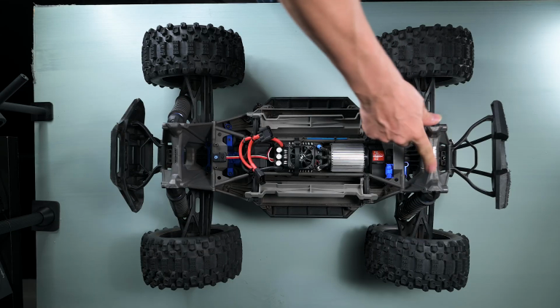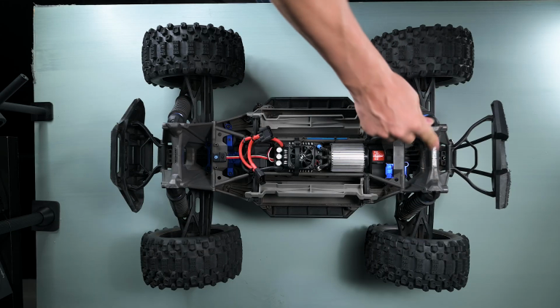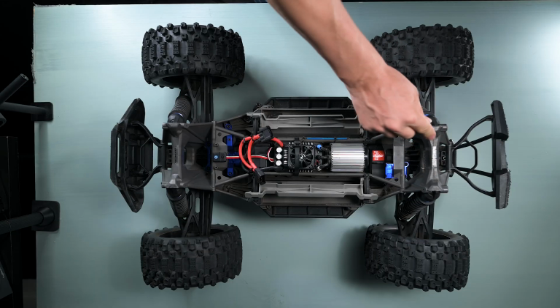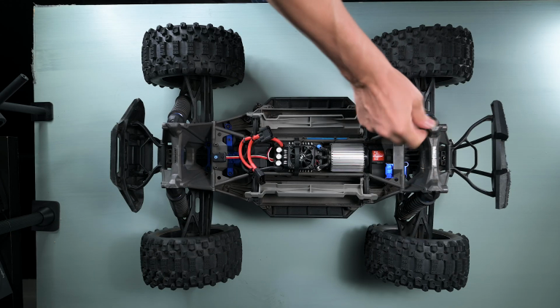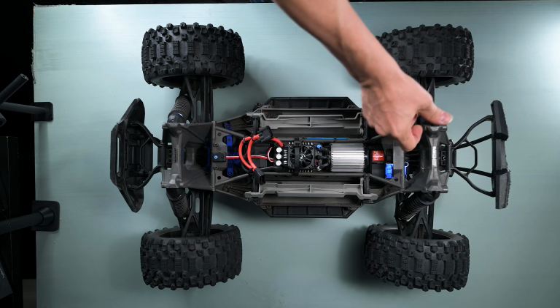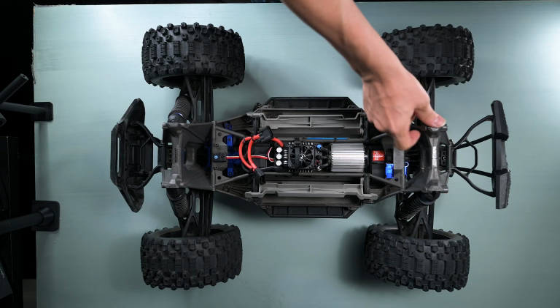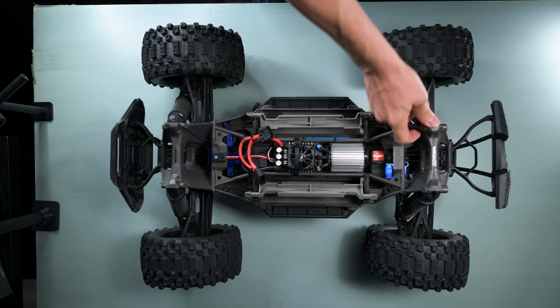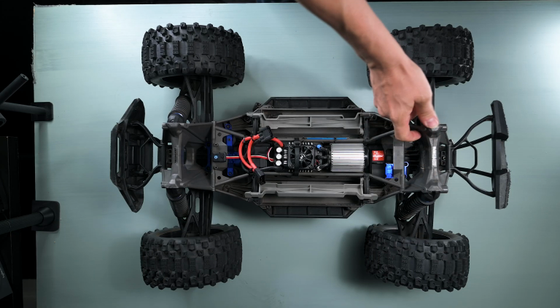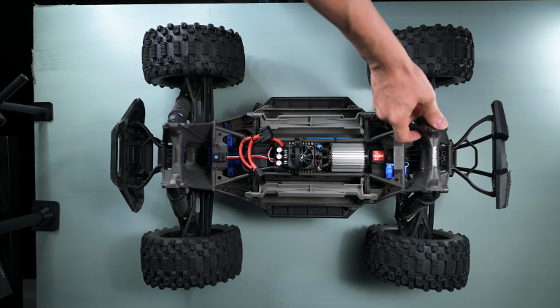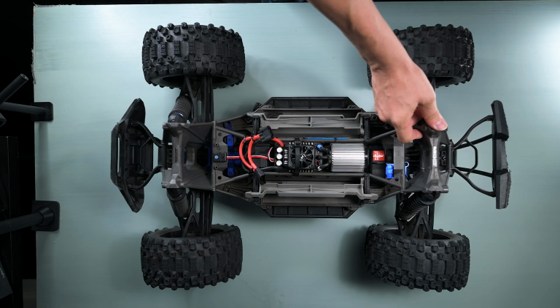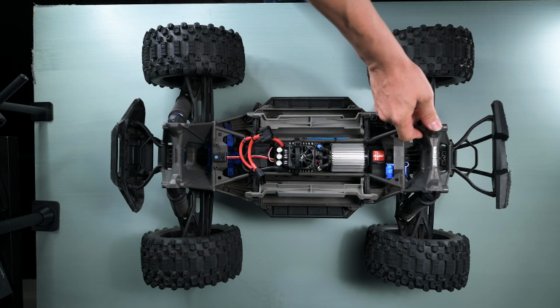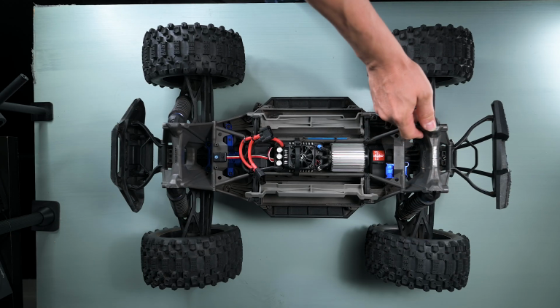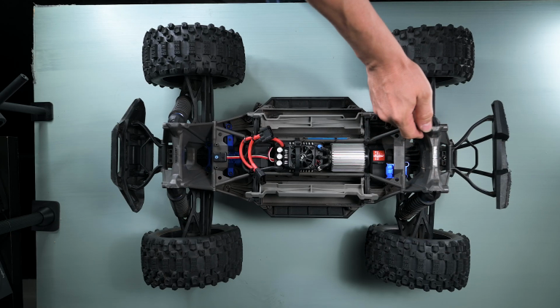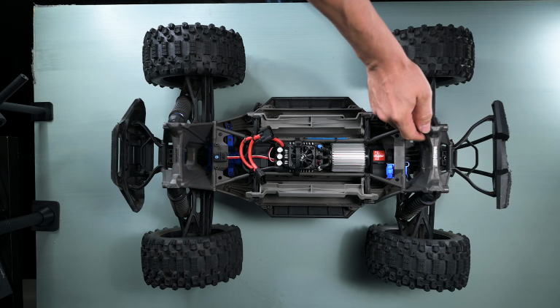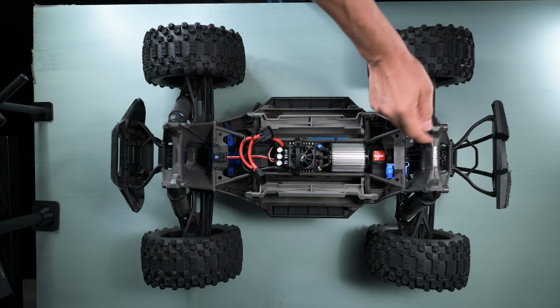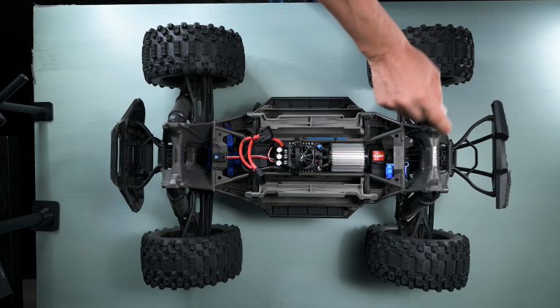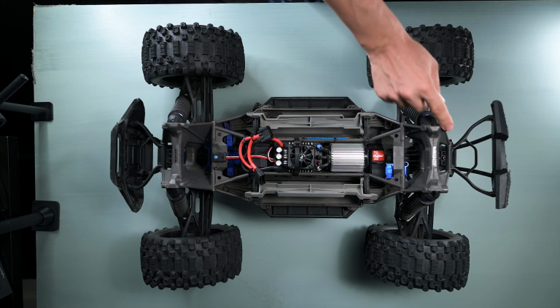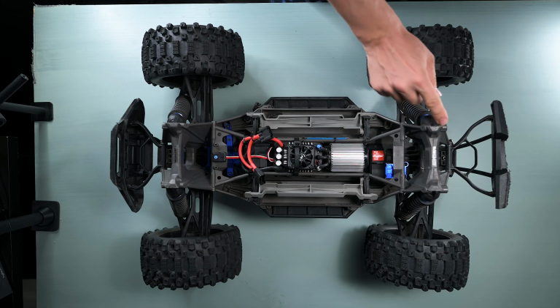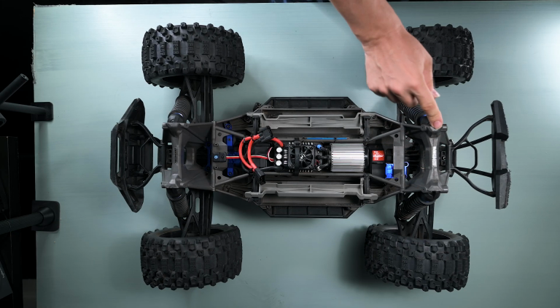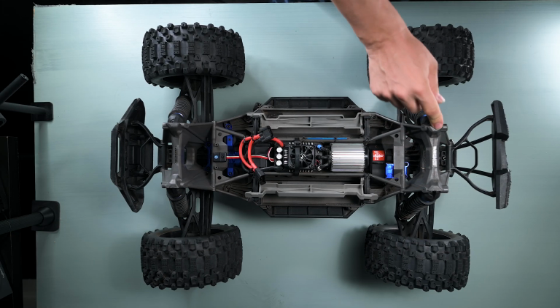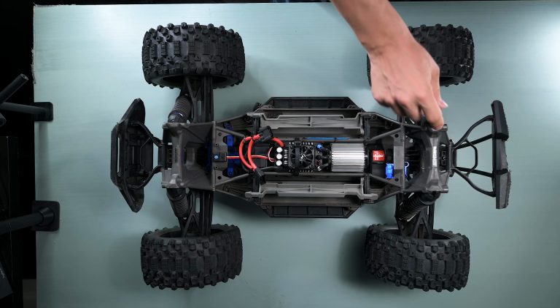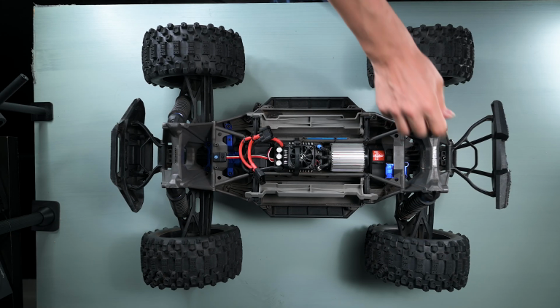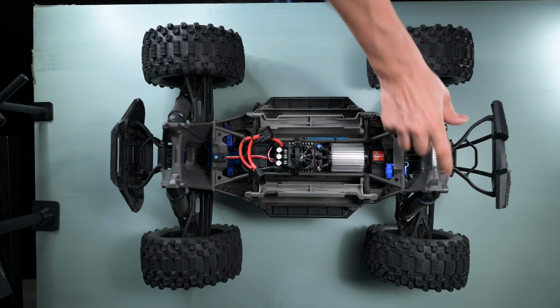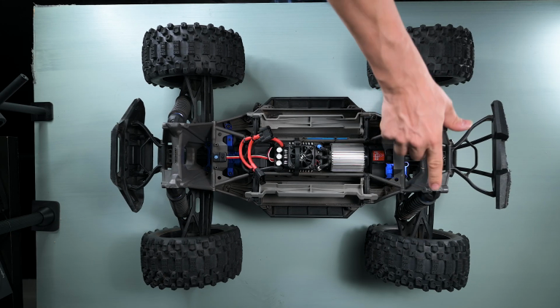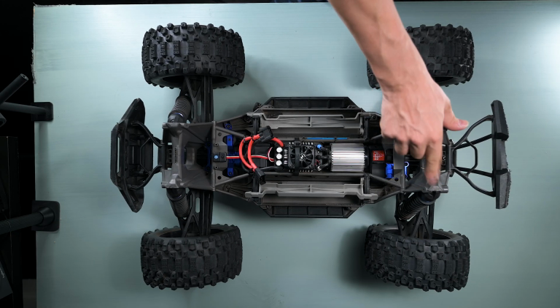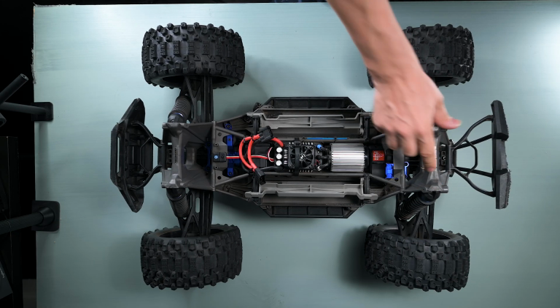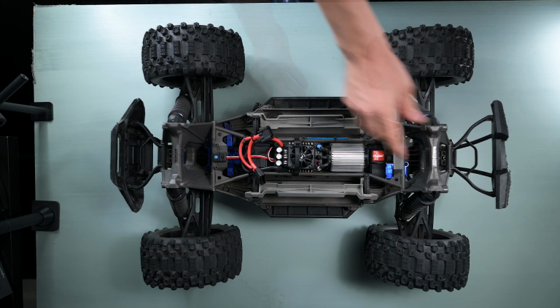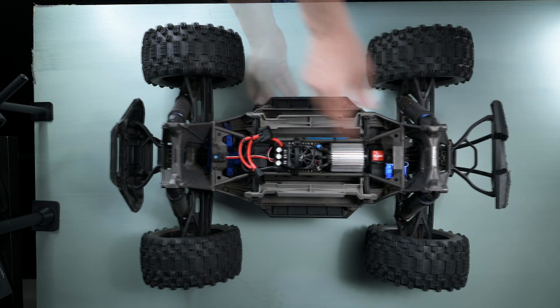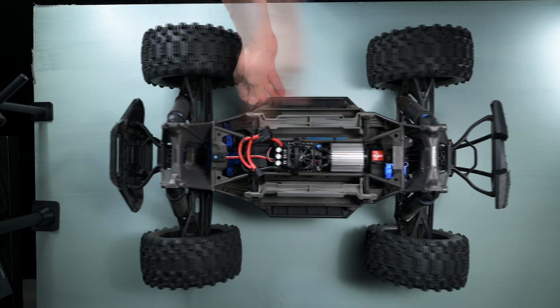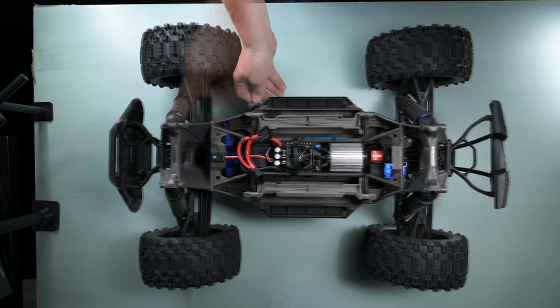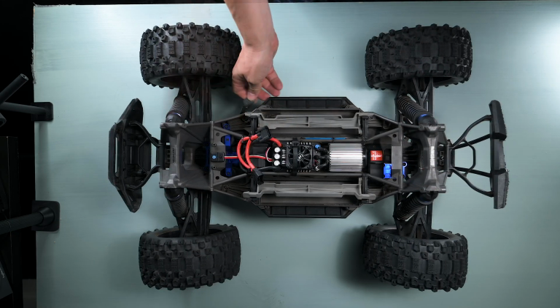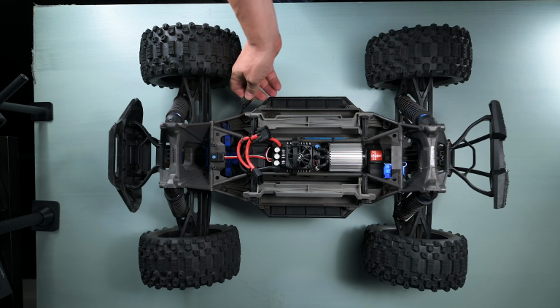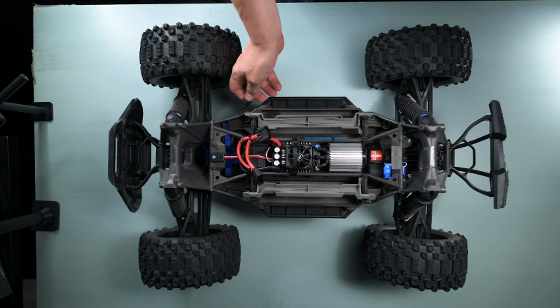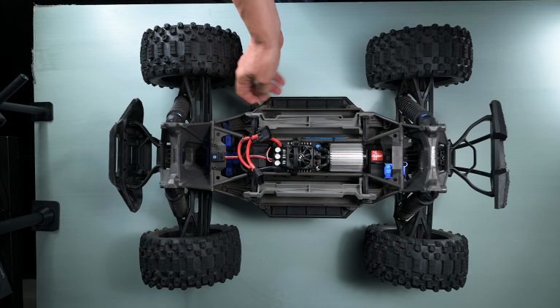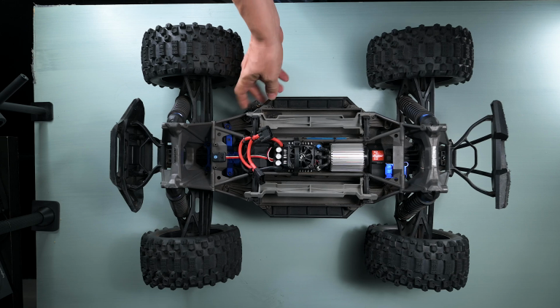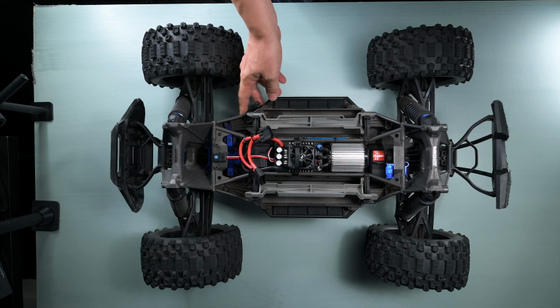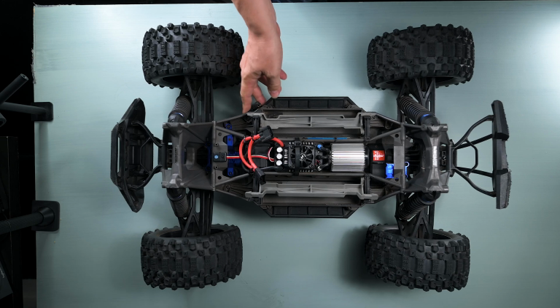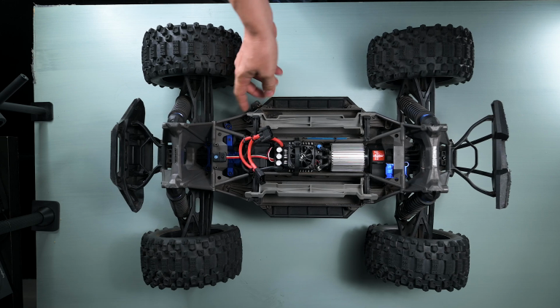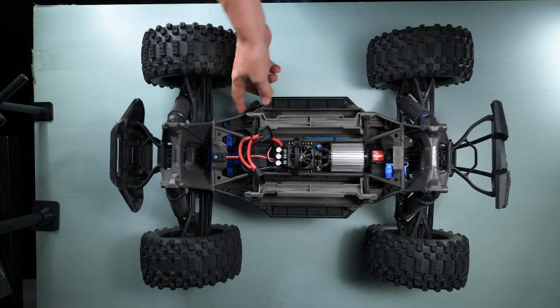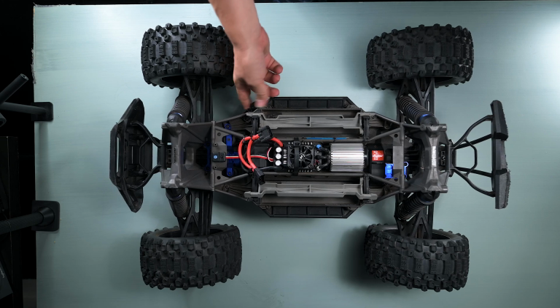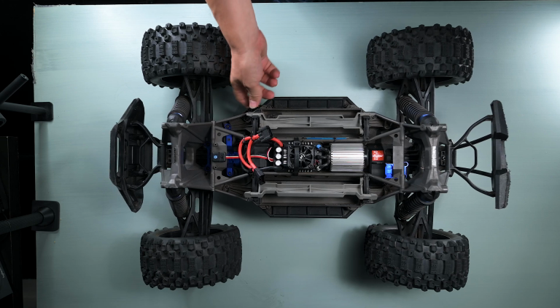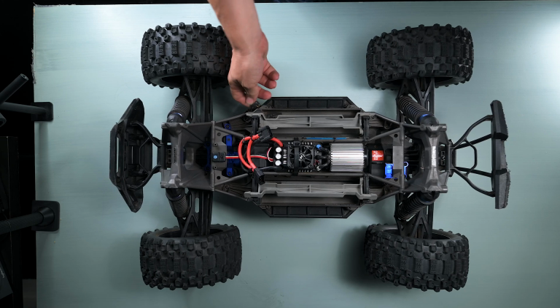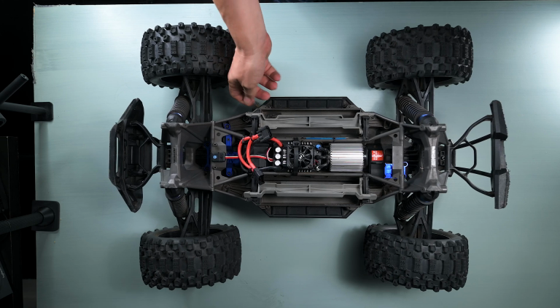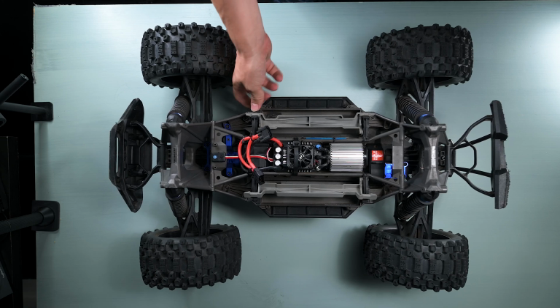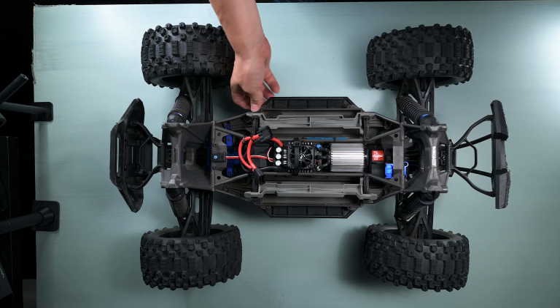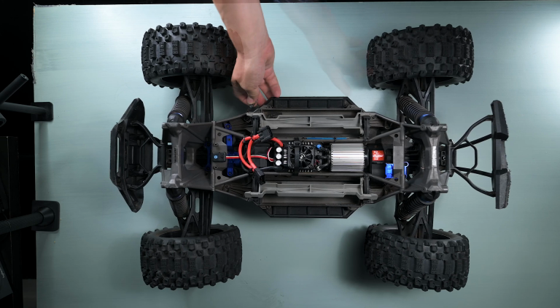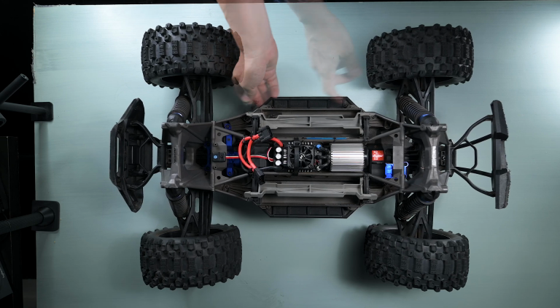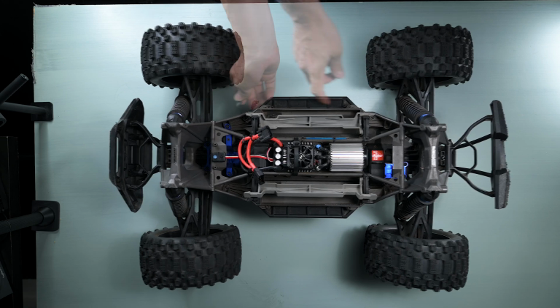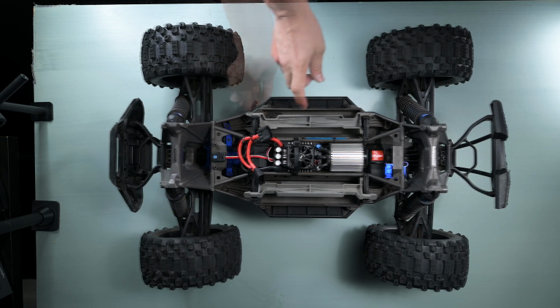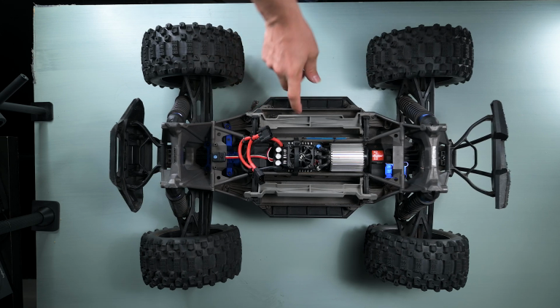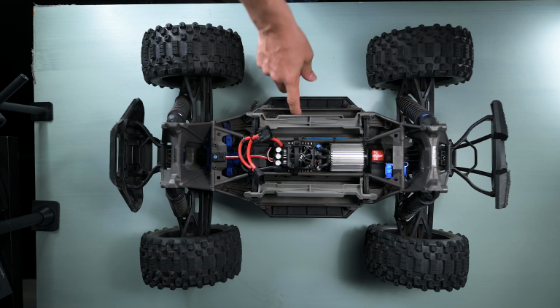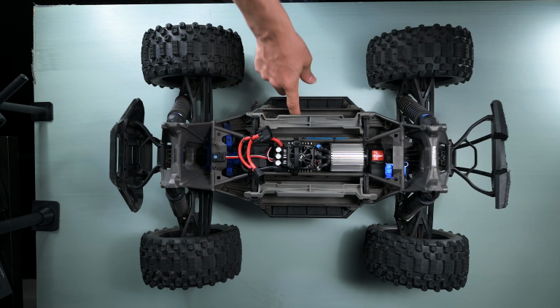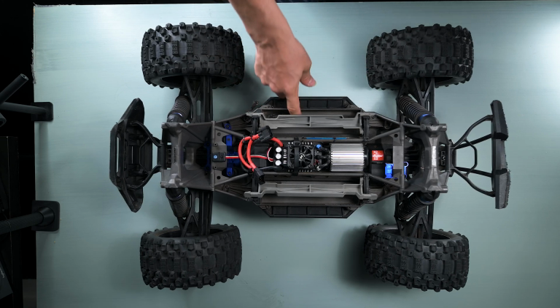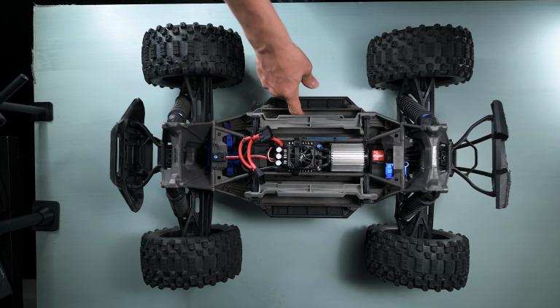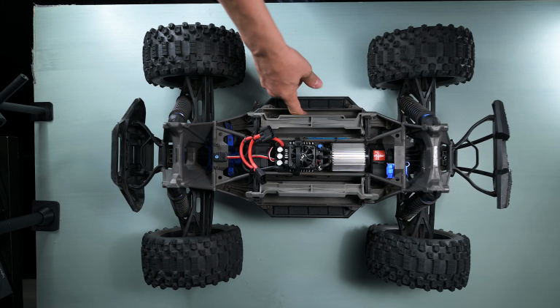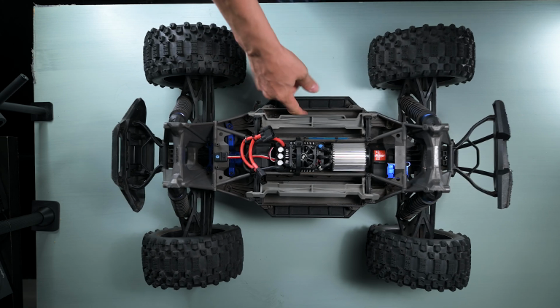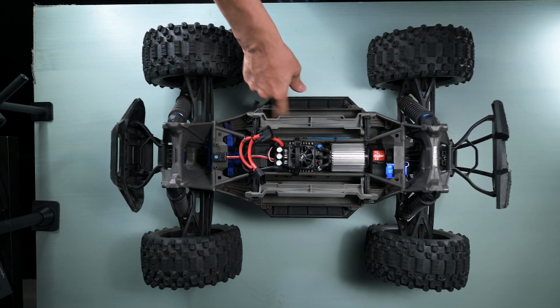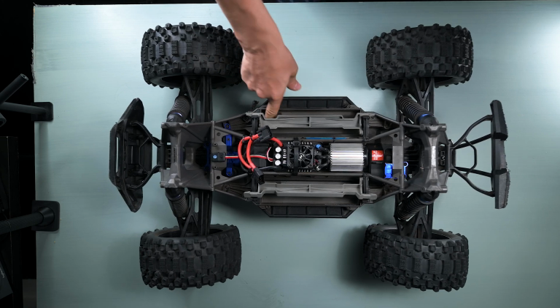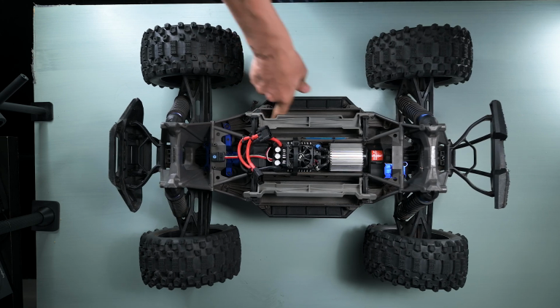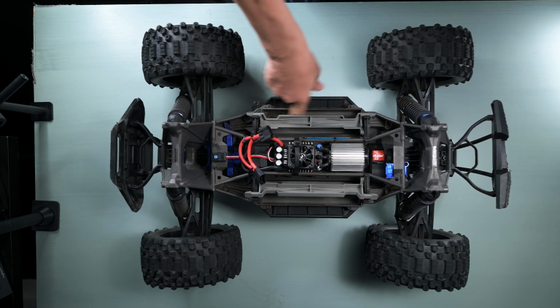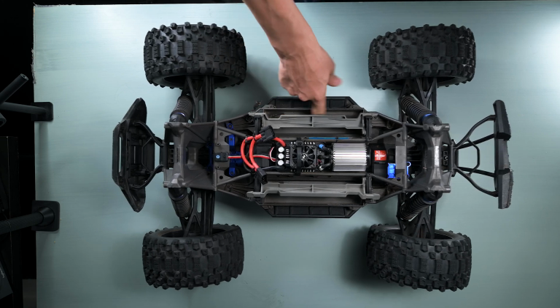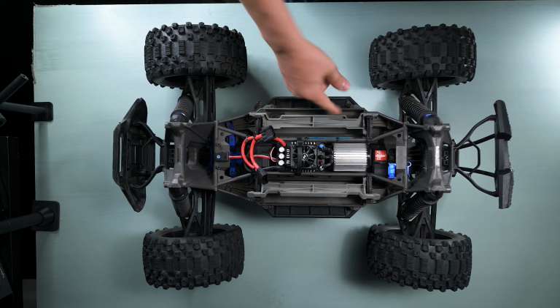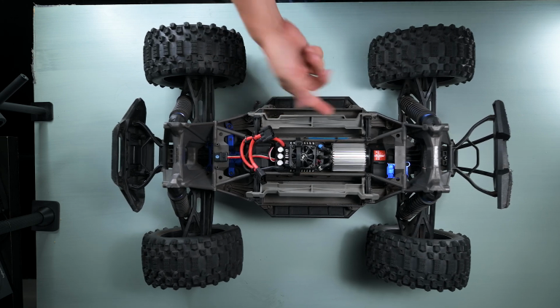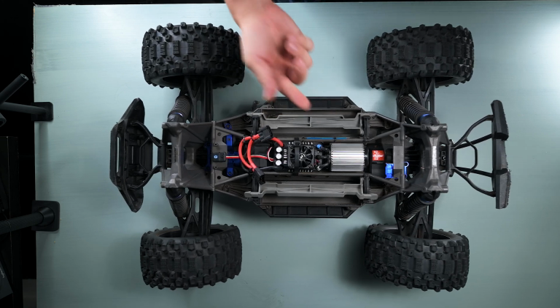Under the body, the car chassis looks almost new. I can see it had a dust cover installed before, so that is why it's so clean.